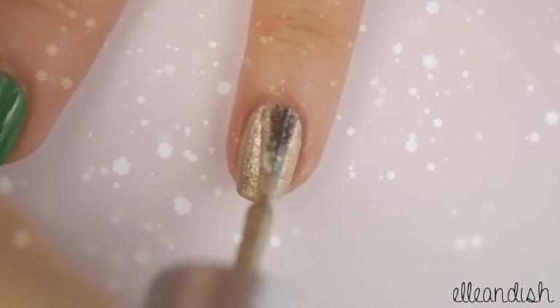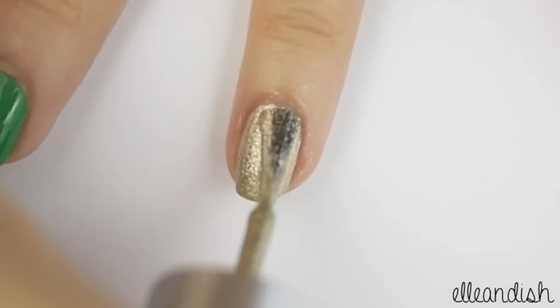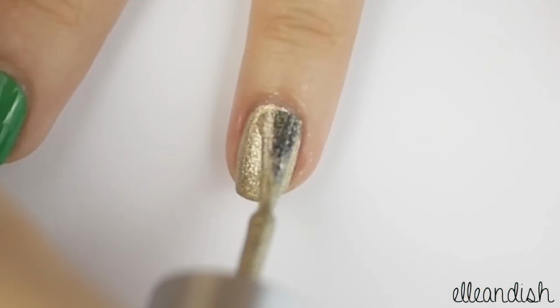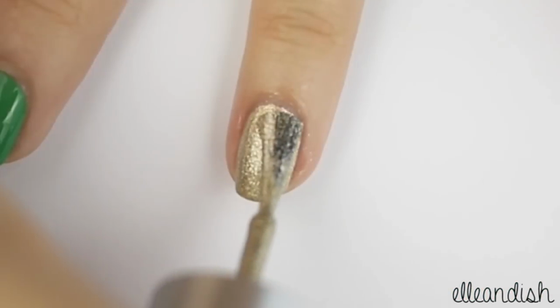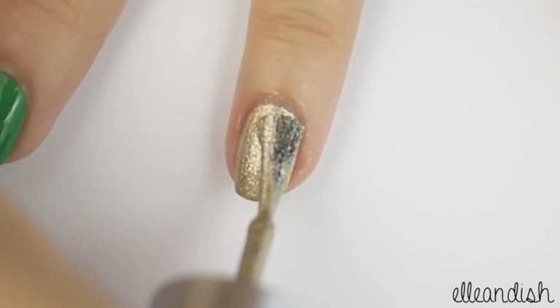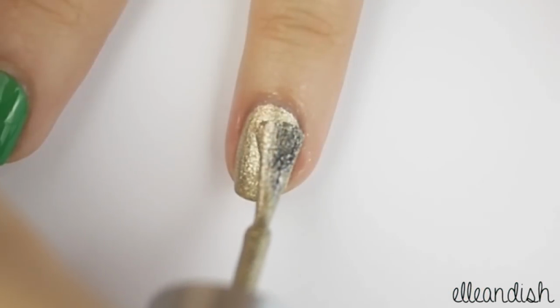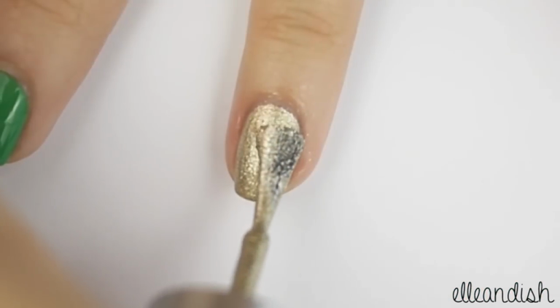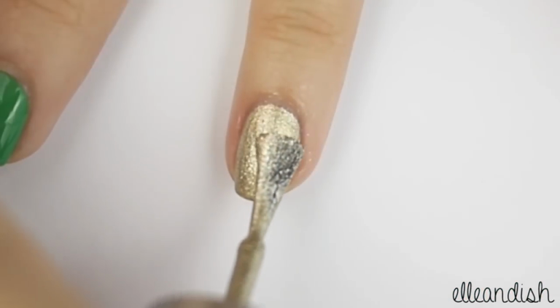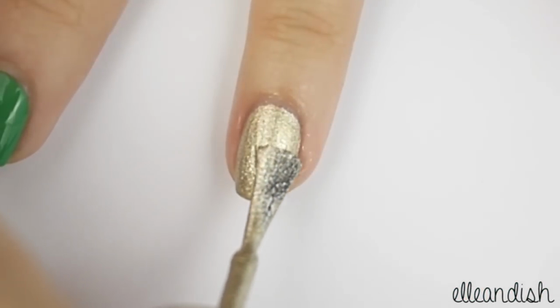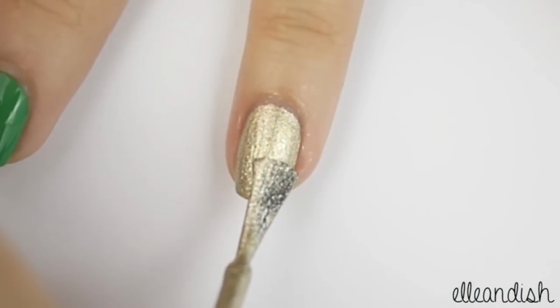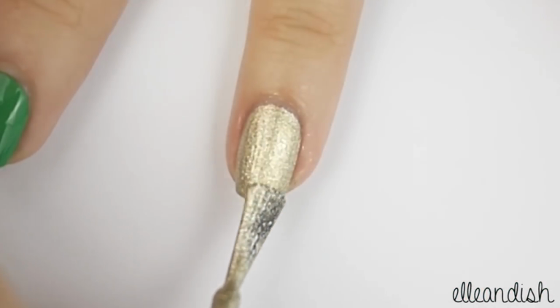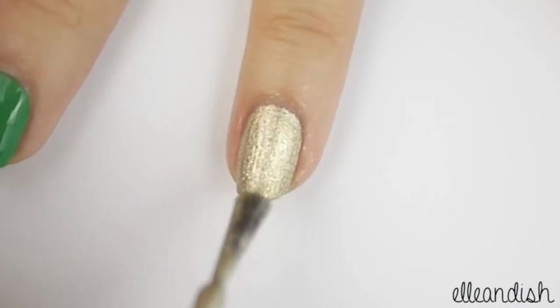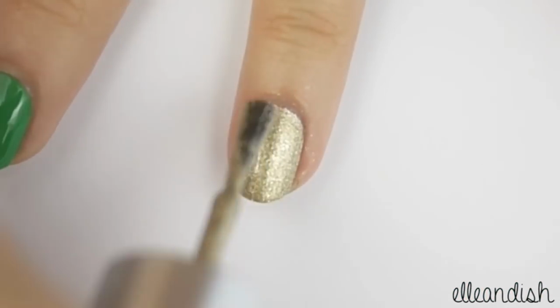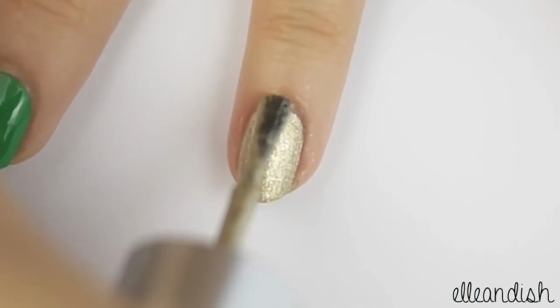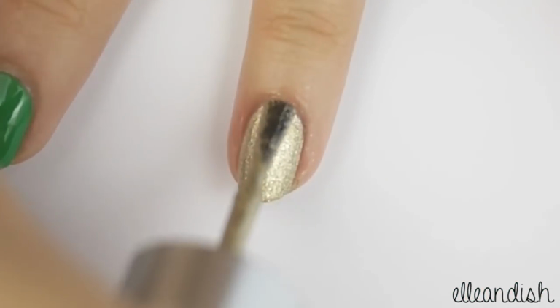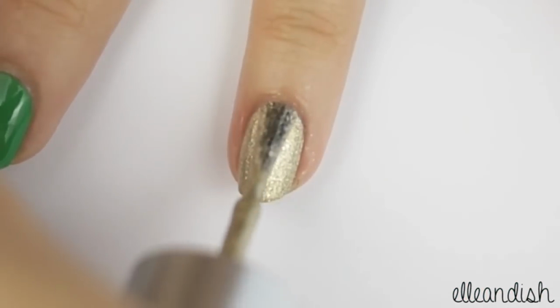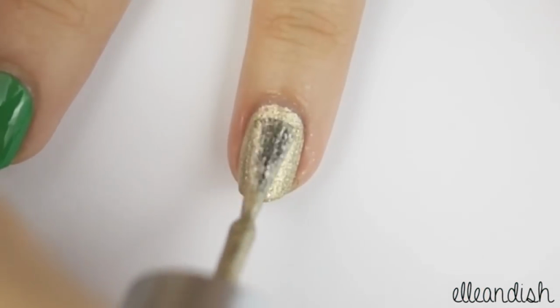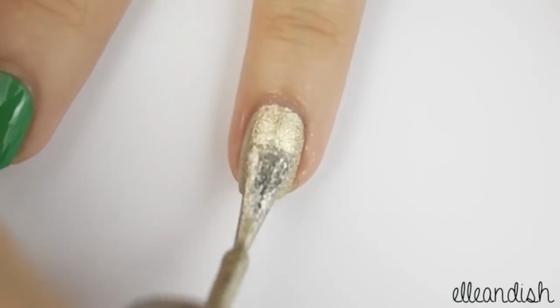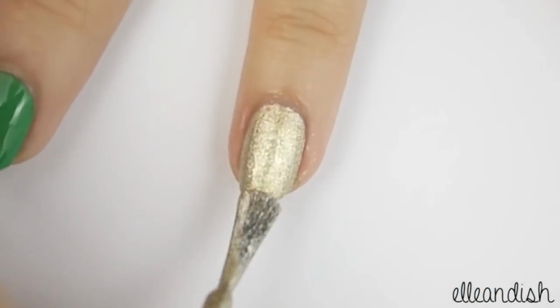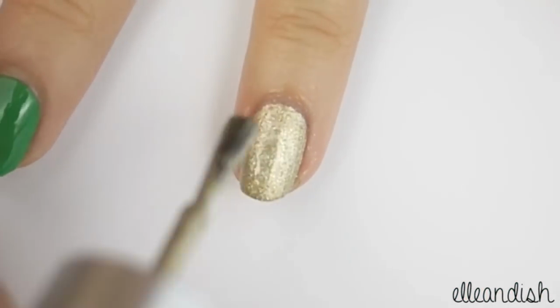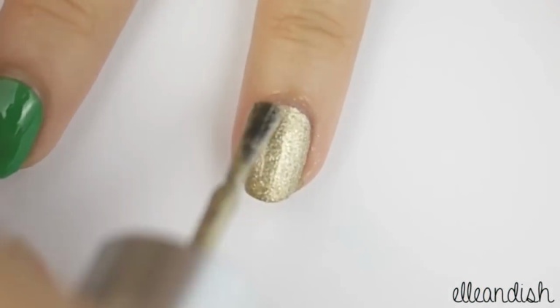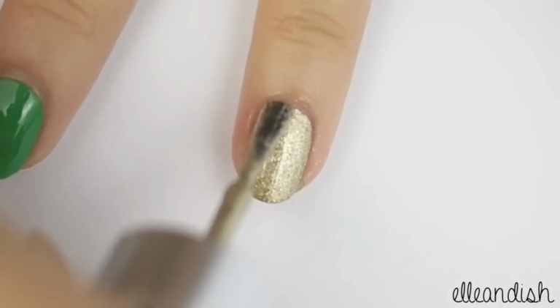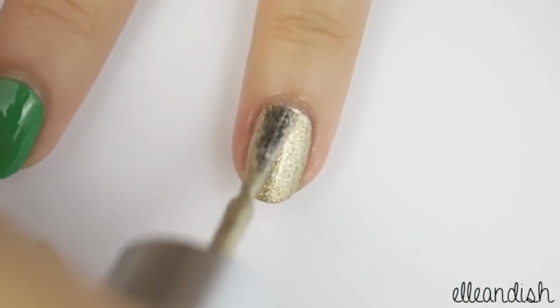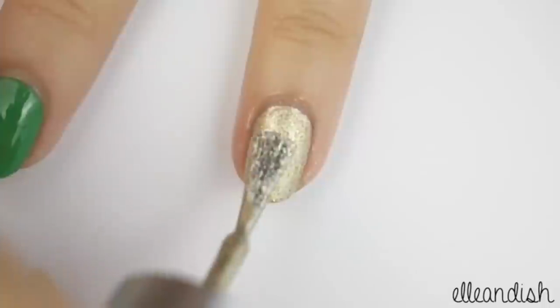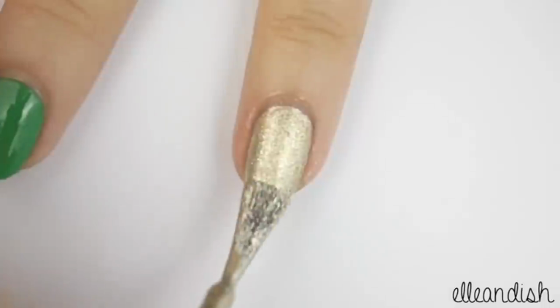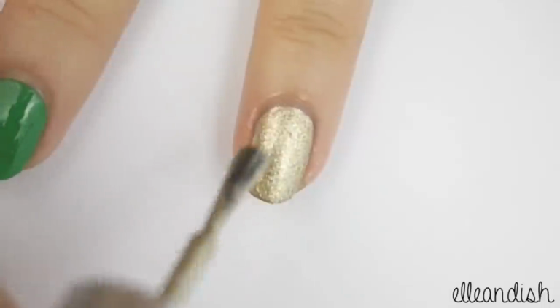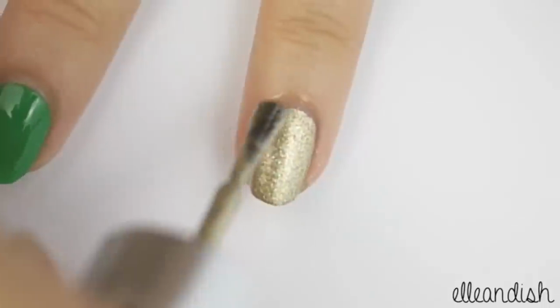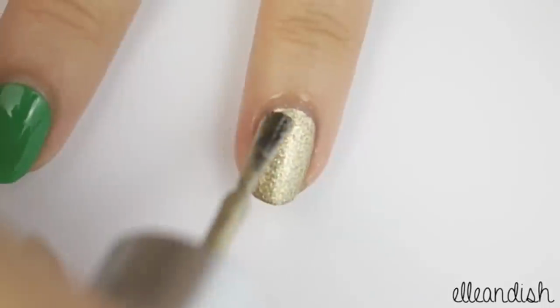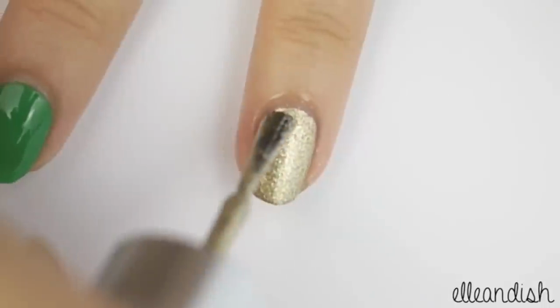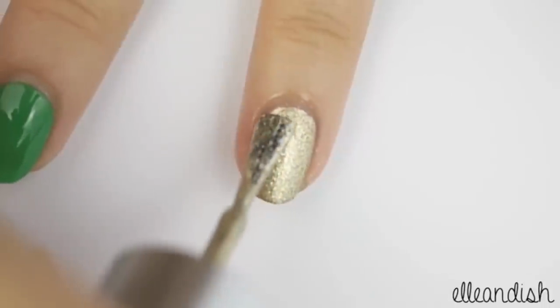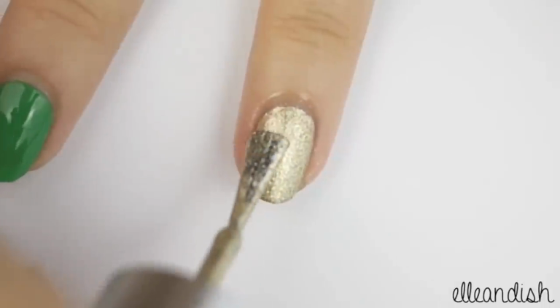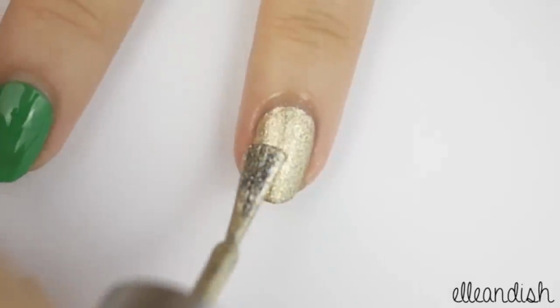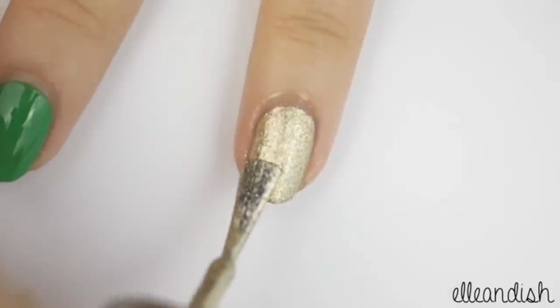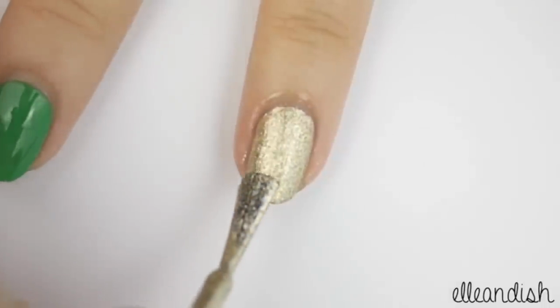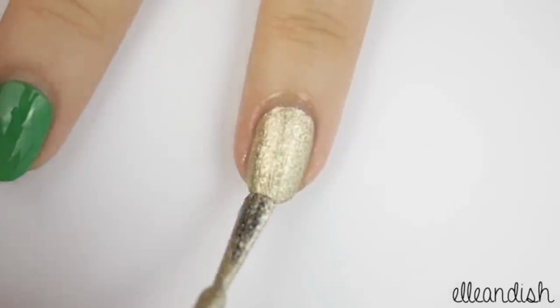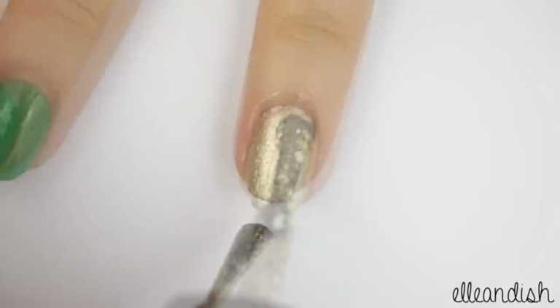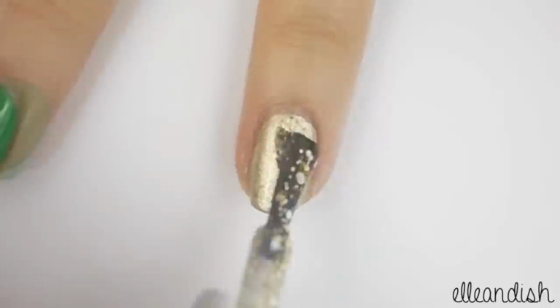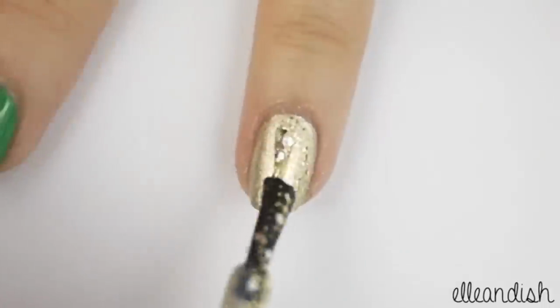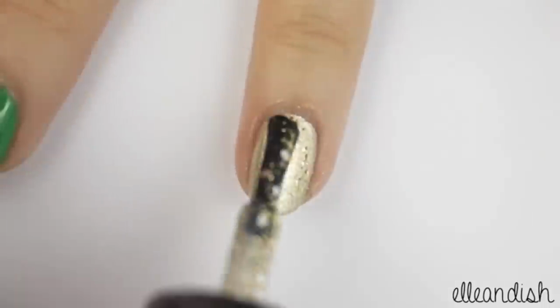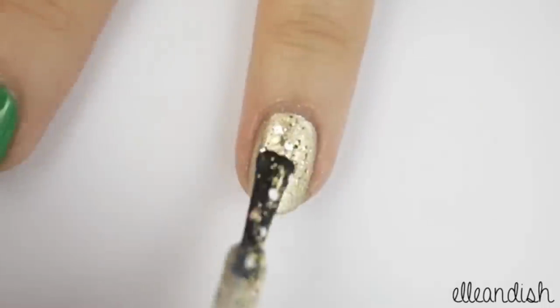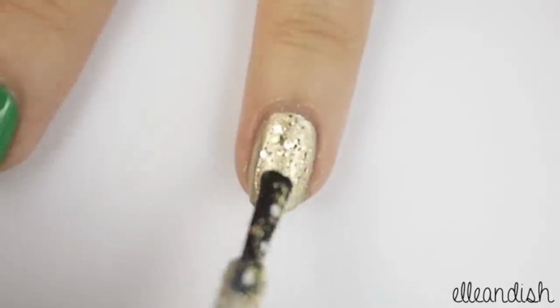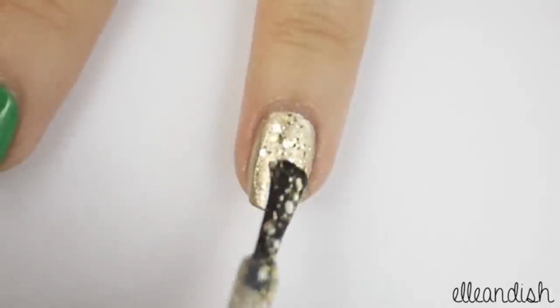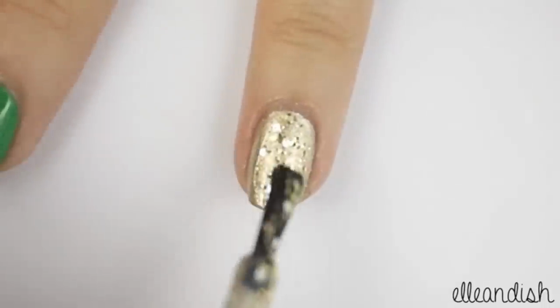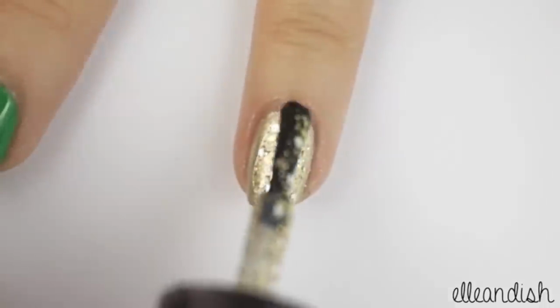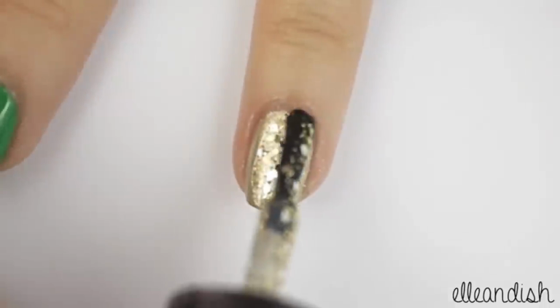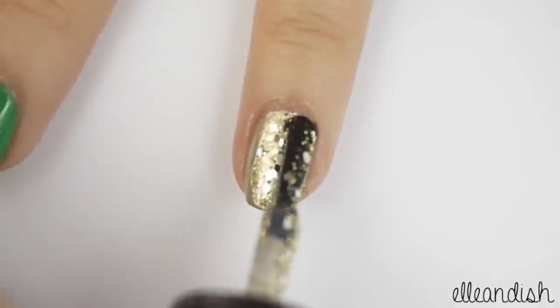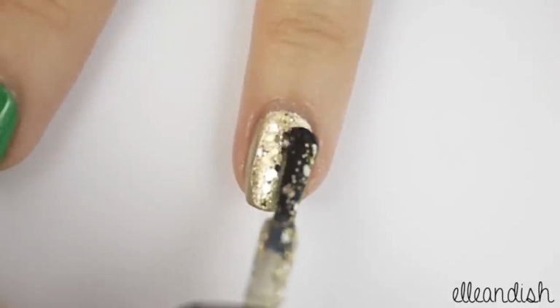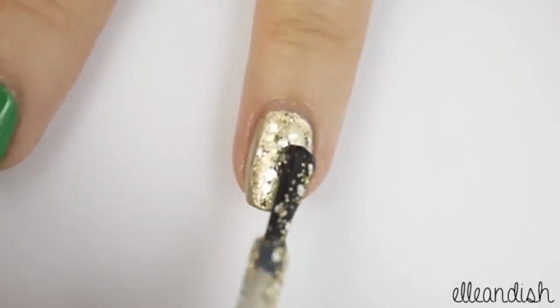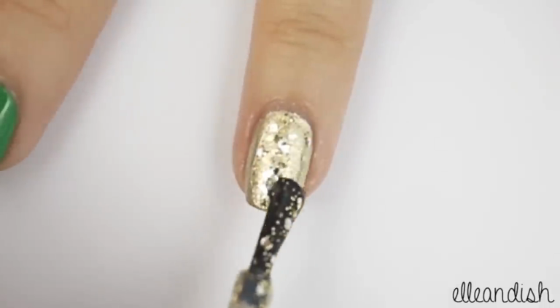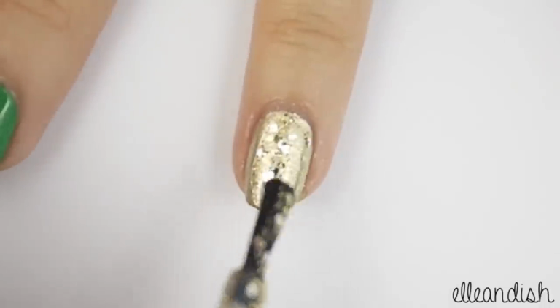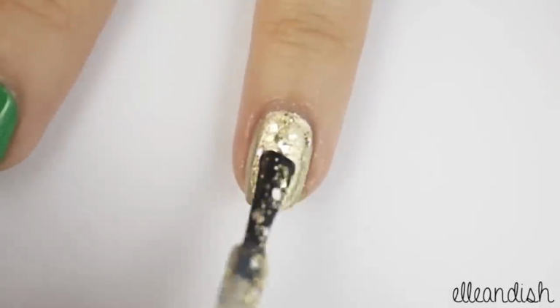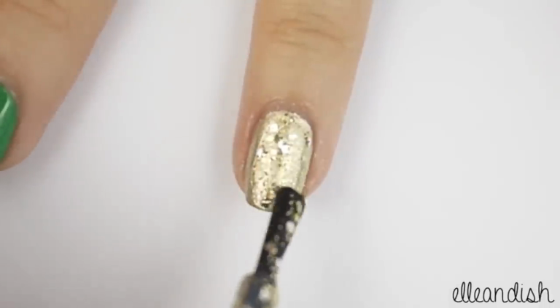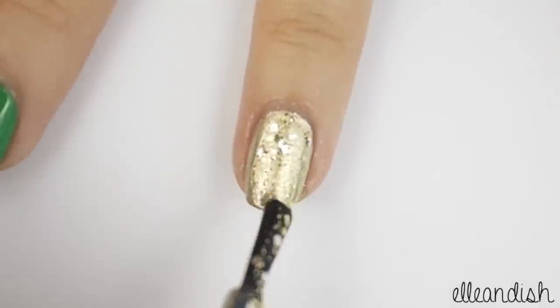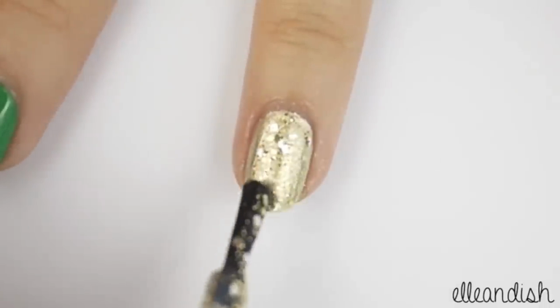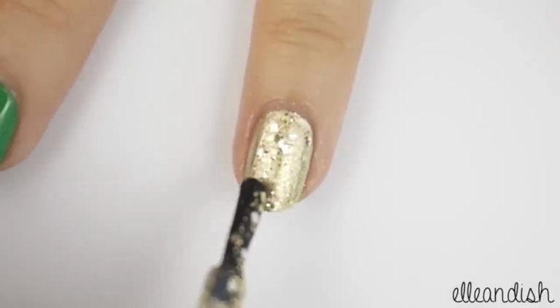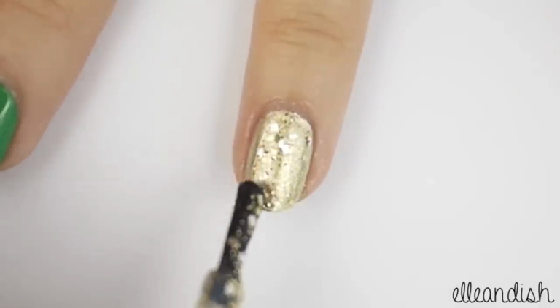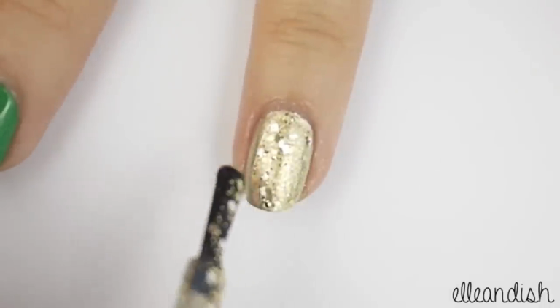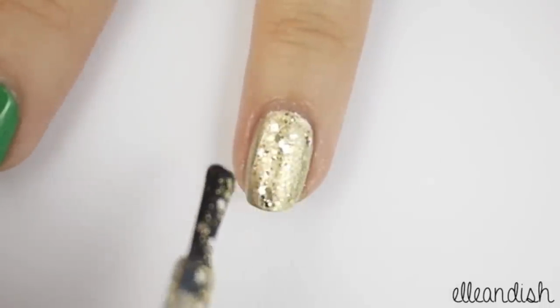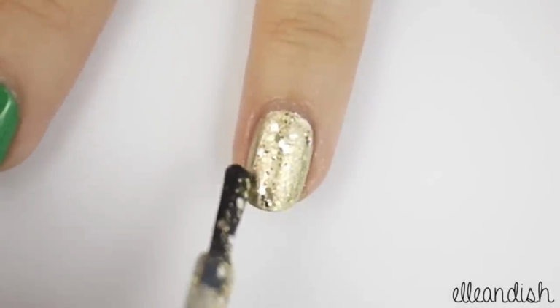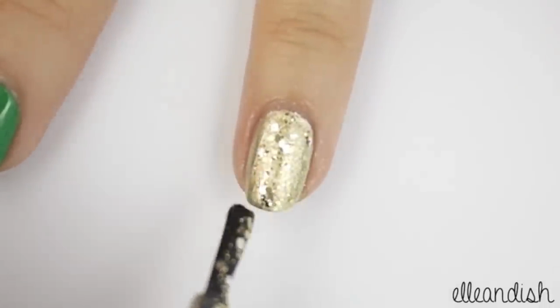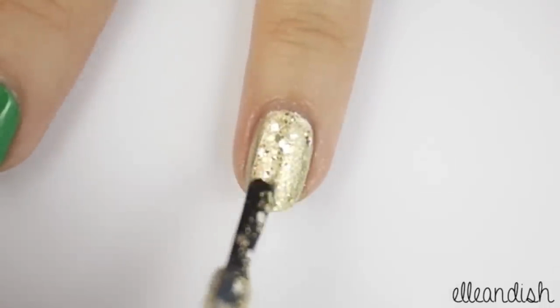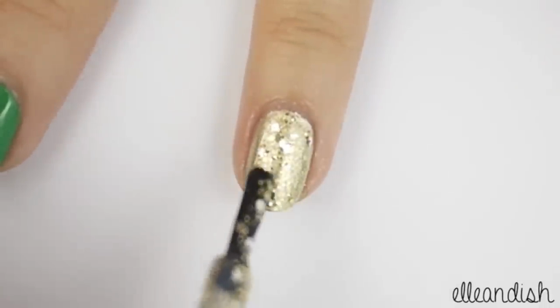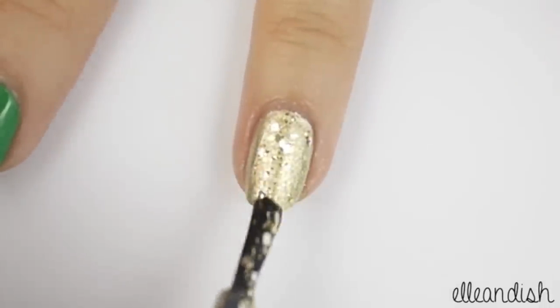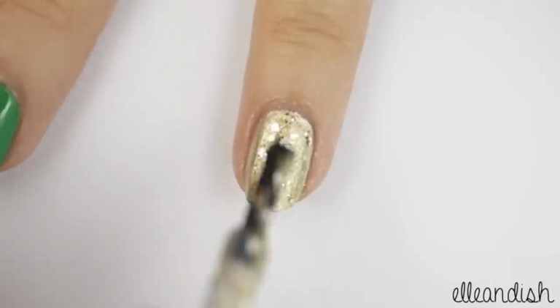For the ring finger, apply some metallic gold polish, then add some gold glitter on top for some festive sparkle.